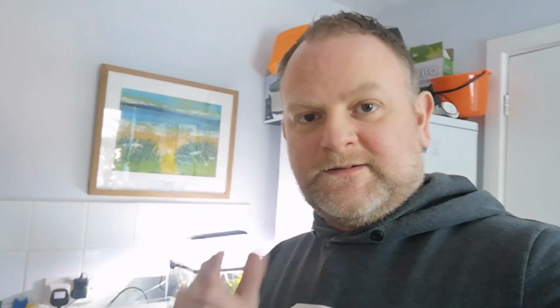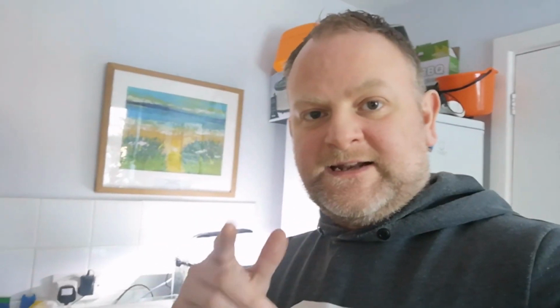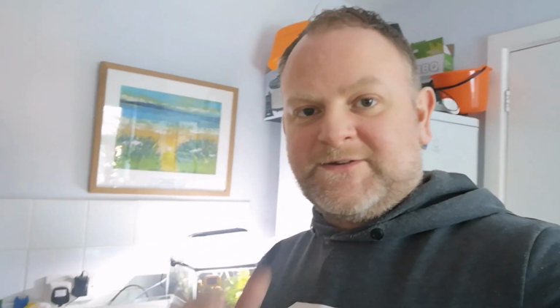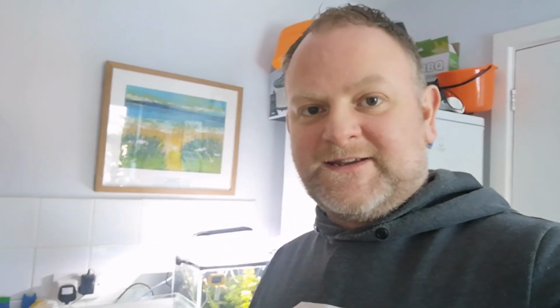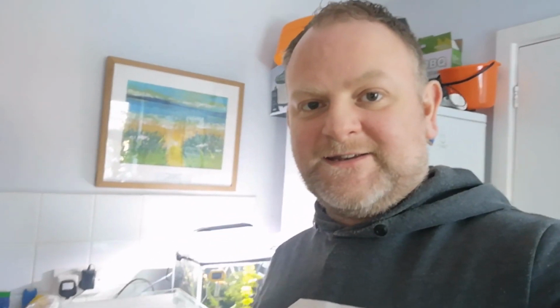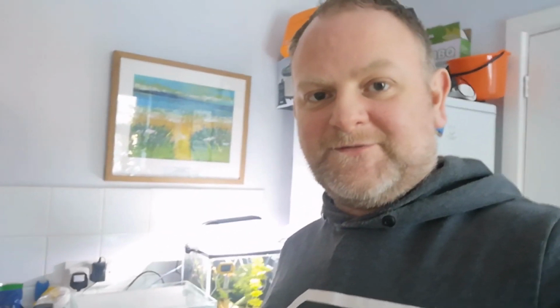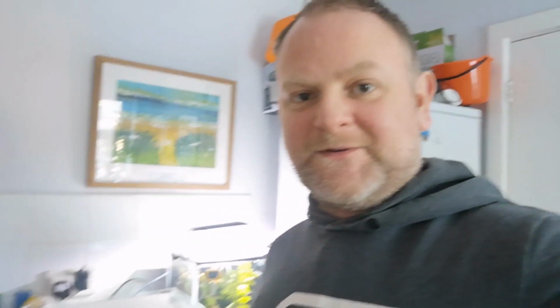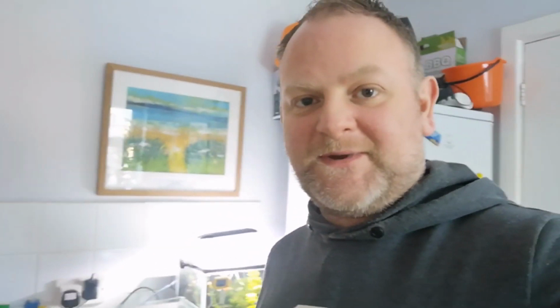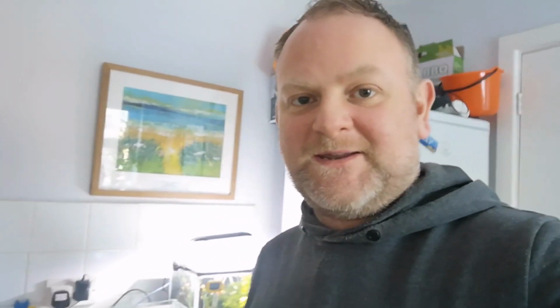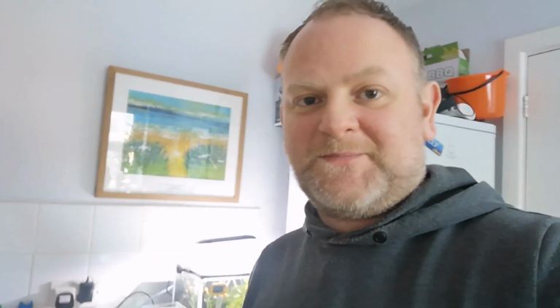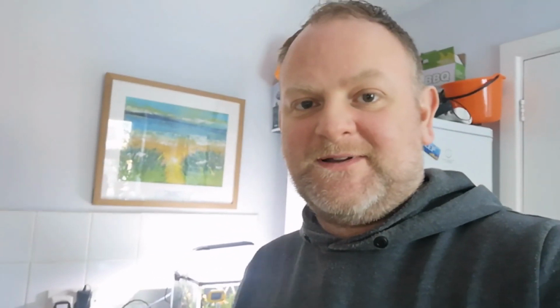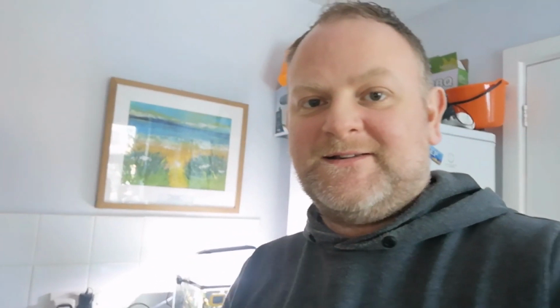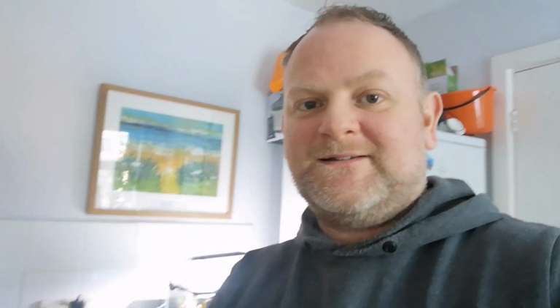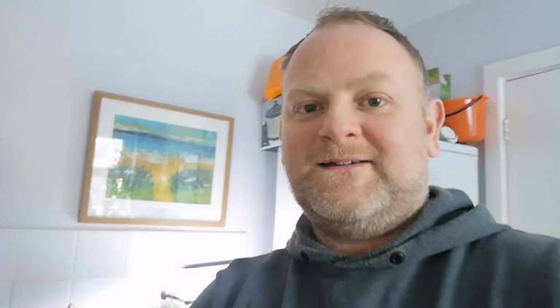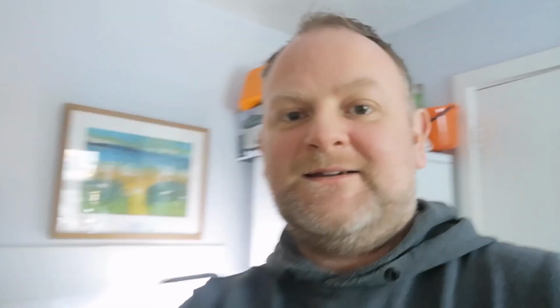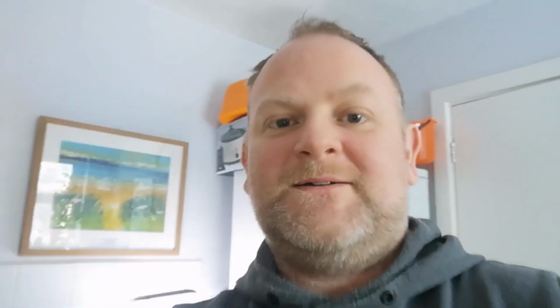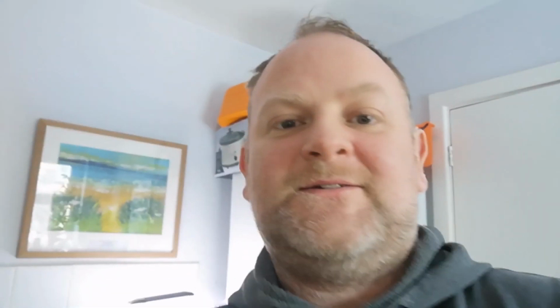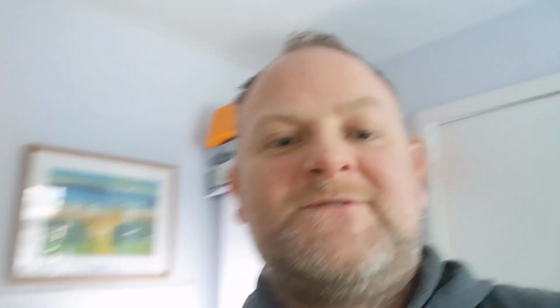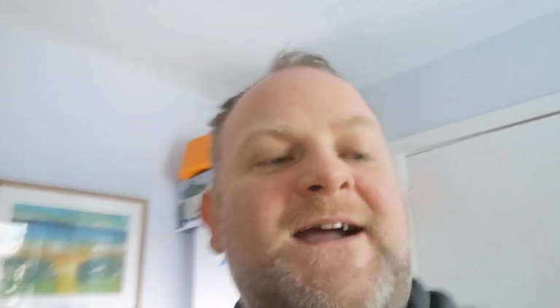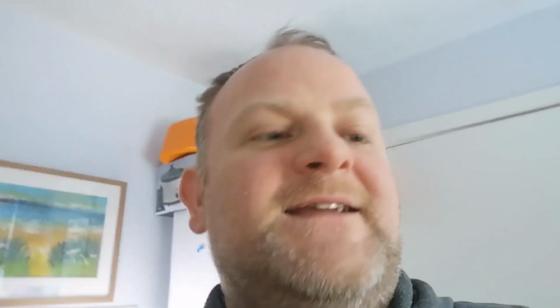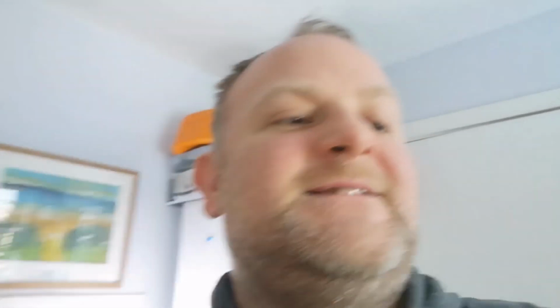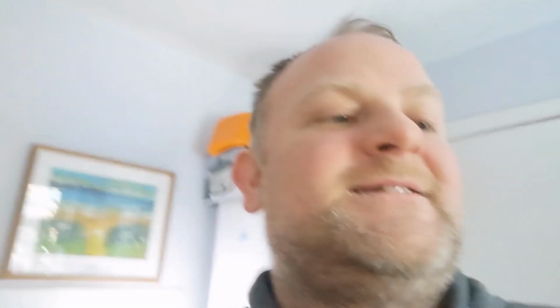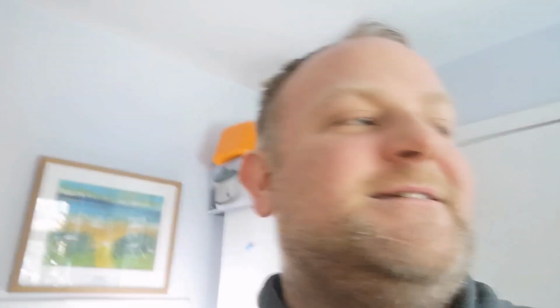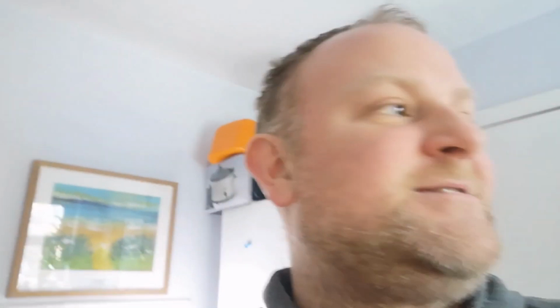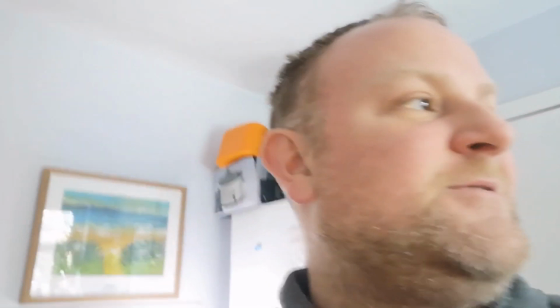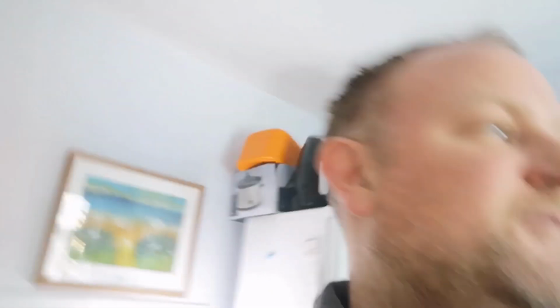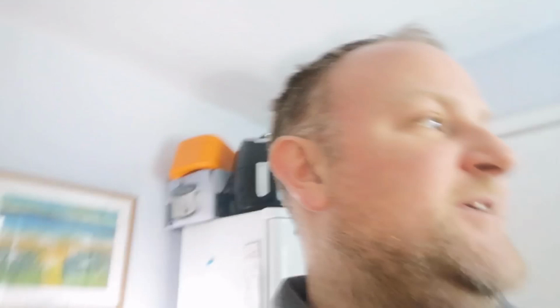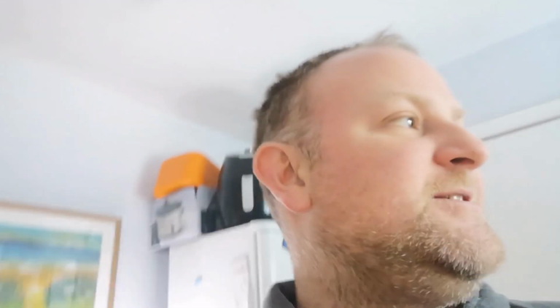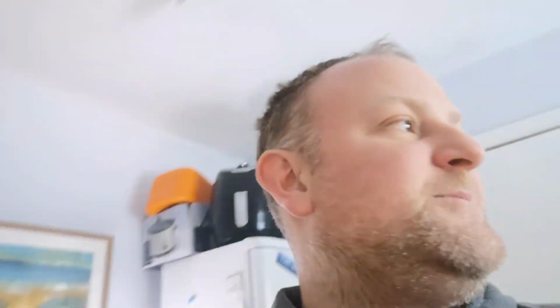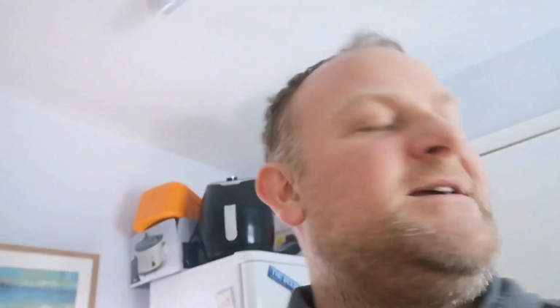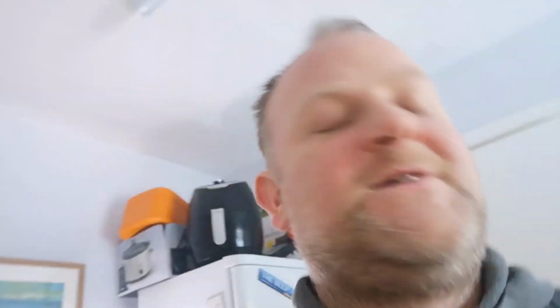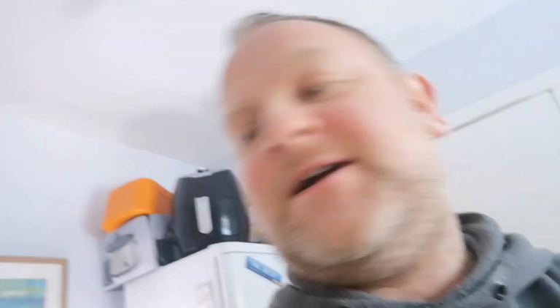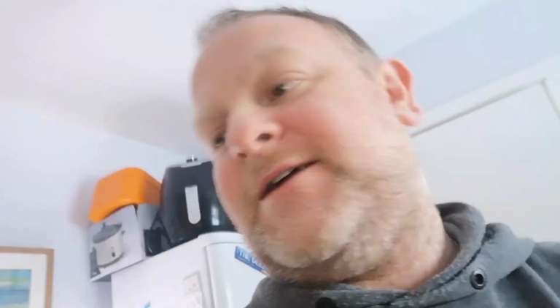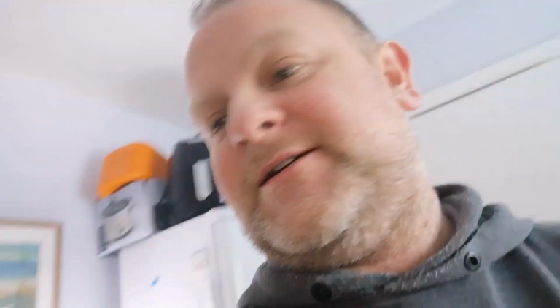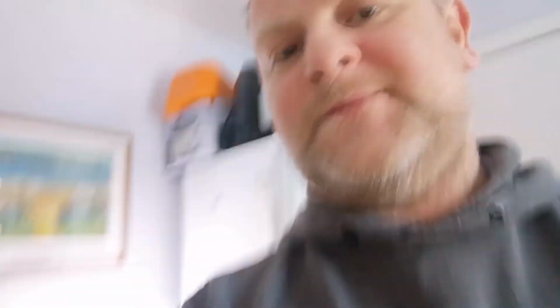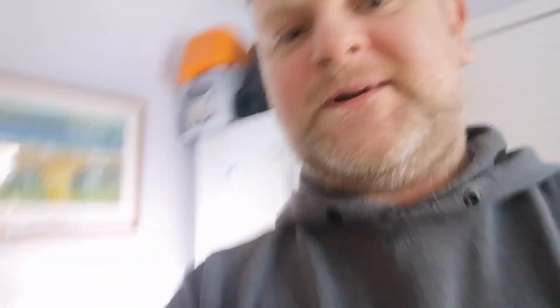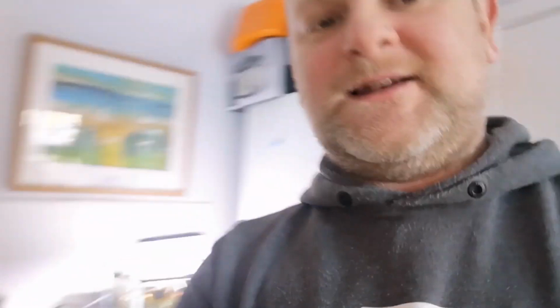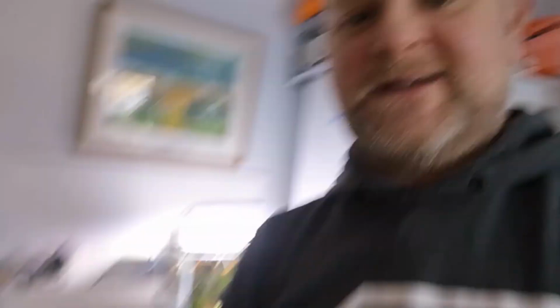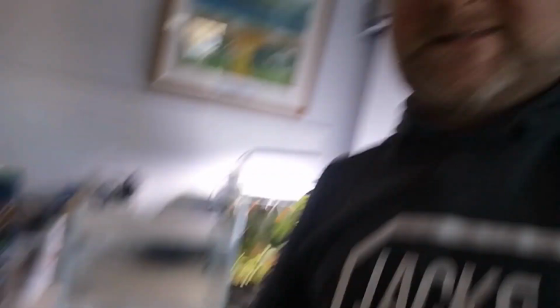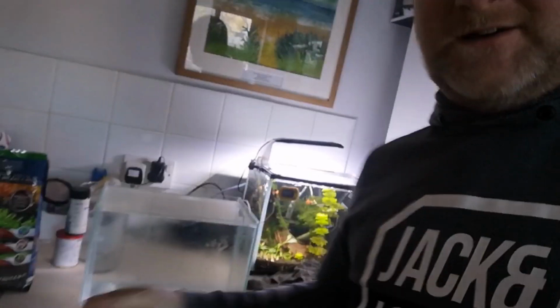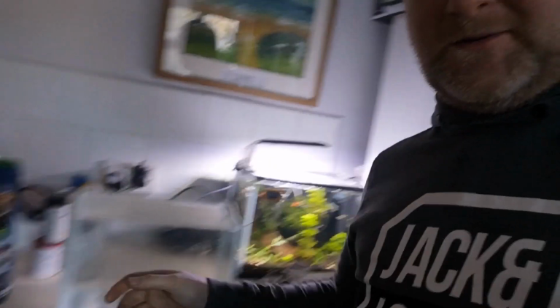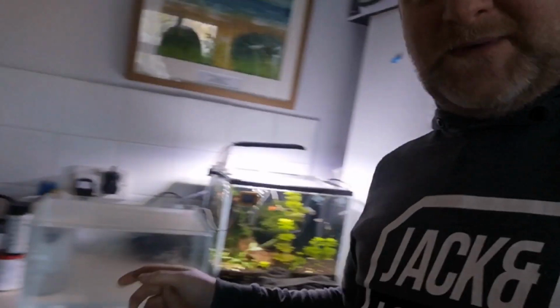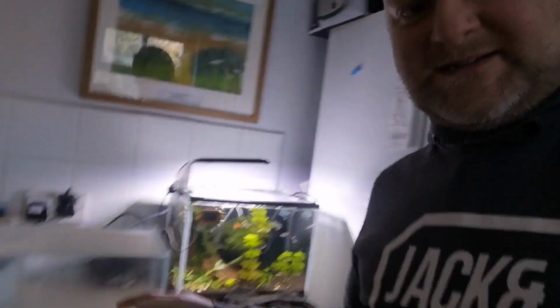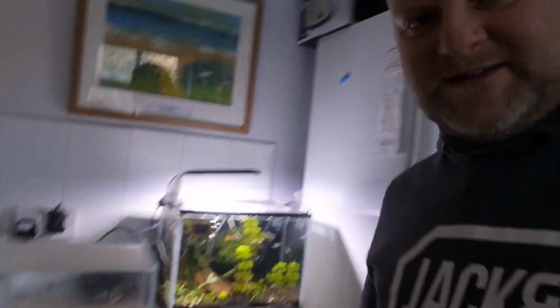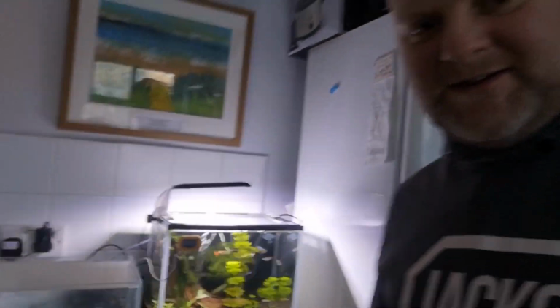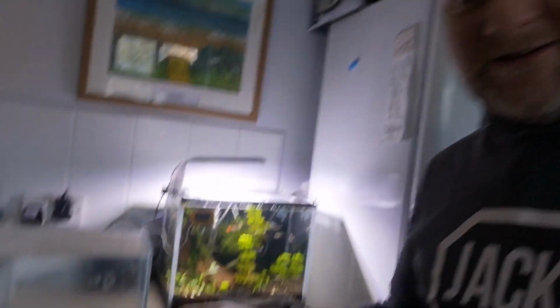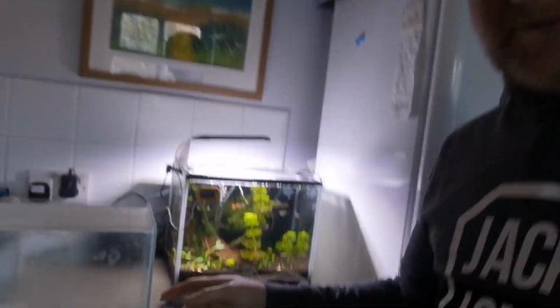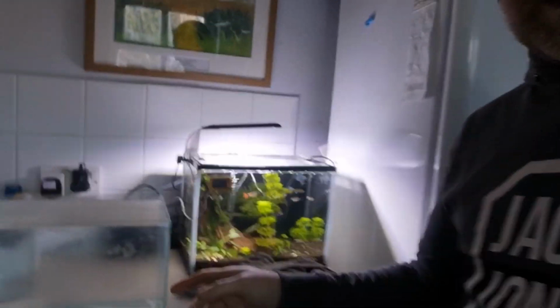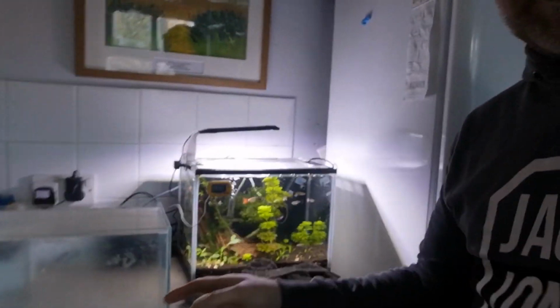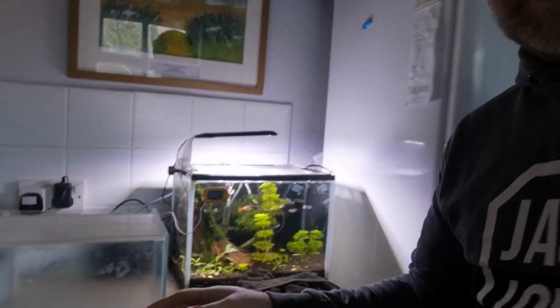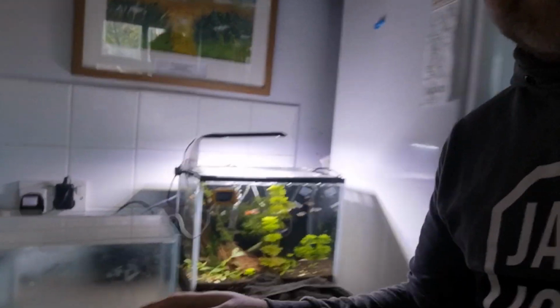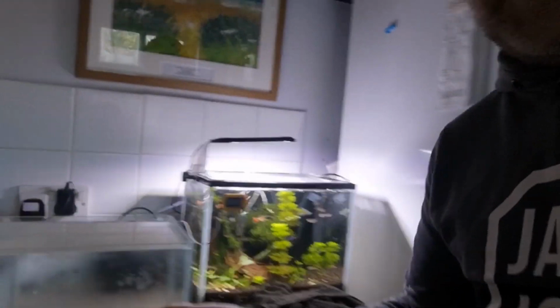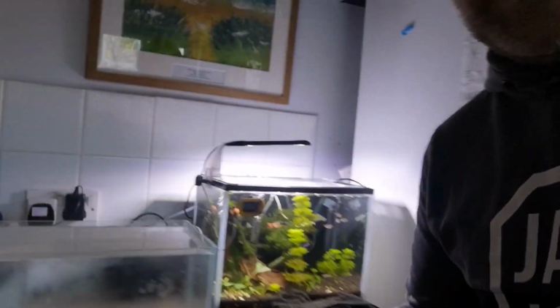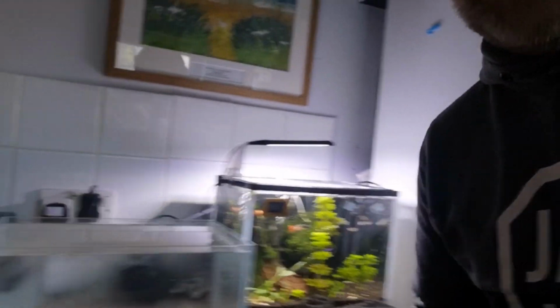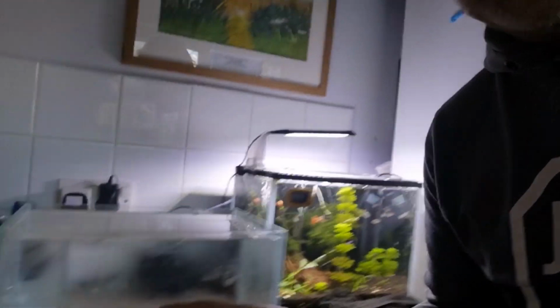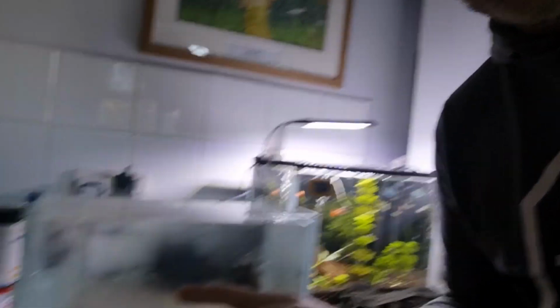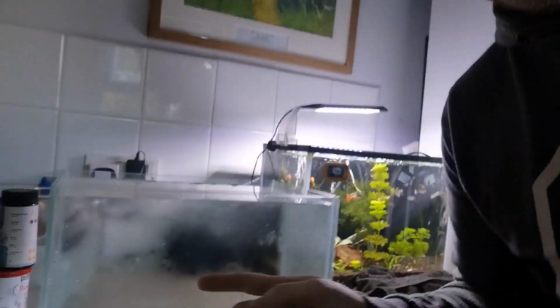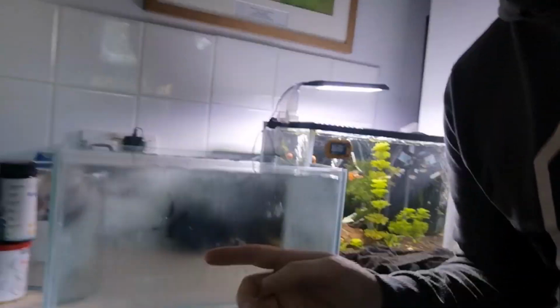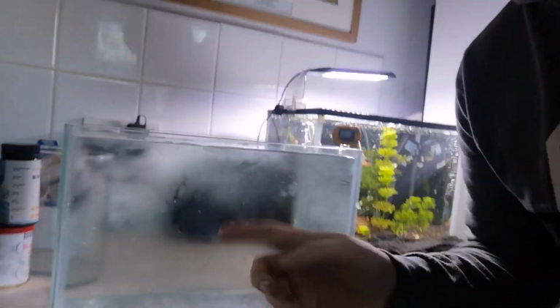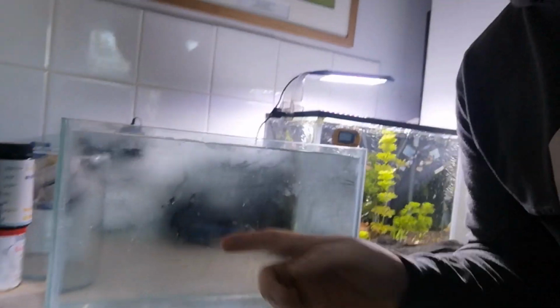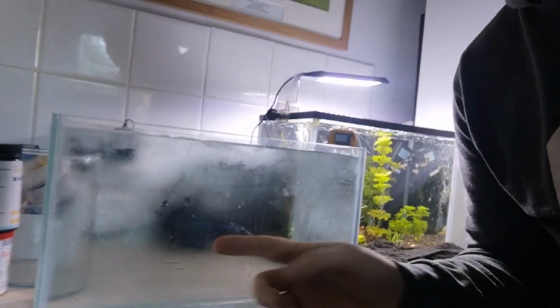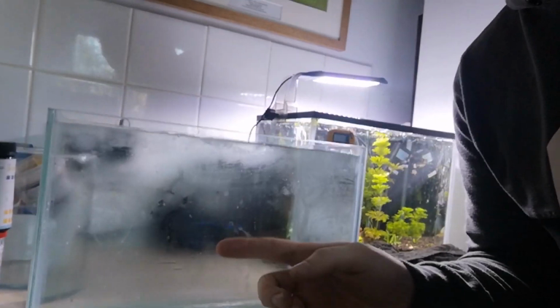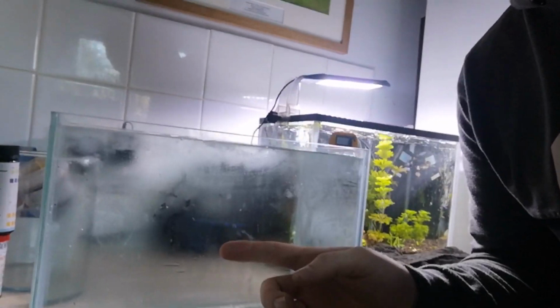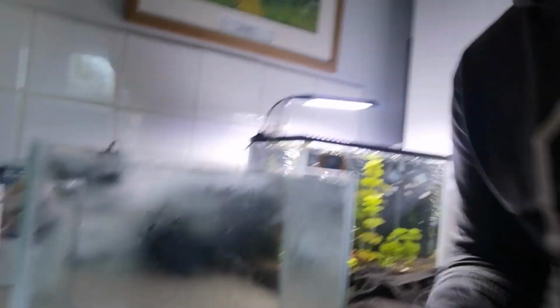Now then you lovely people. So we've filled up the aquarium and it's not leaking all over my kitchen floor, which is always a good sign.